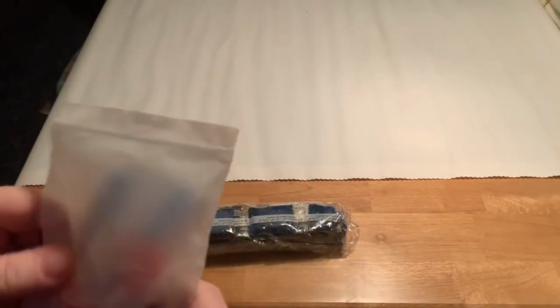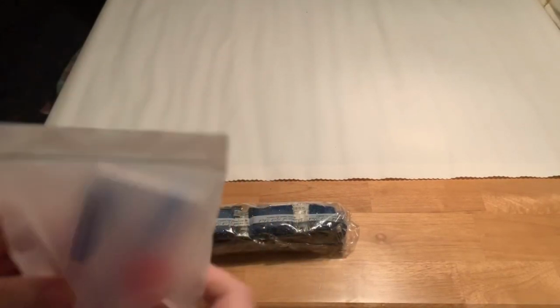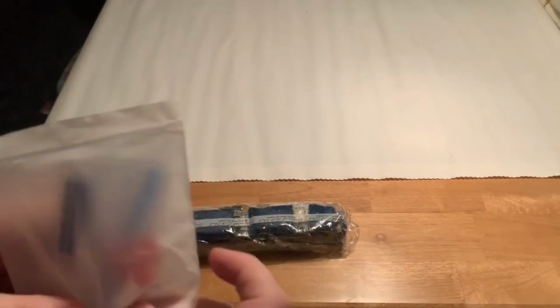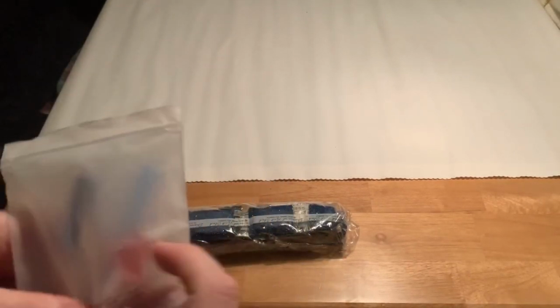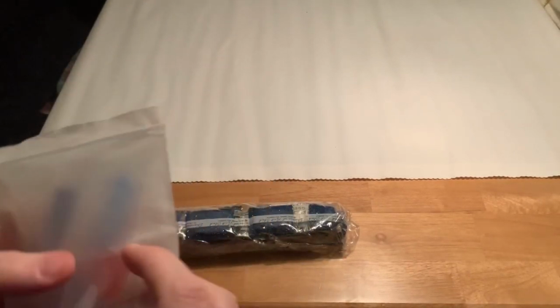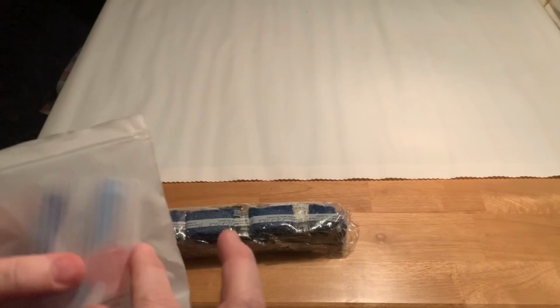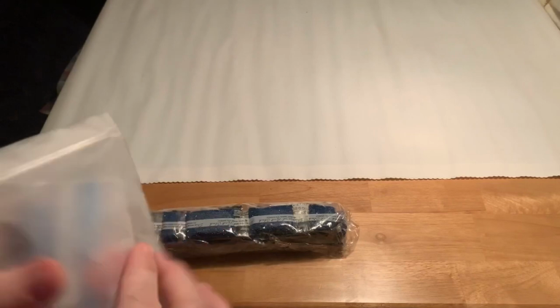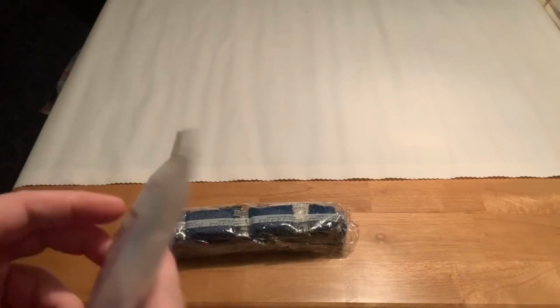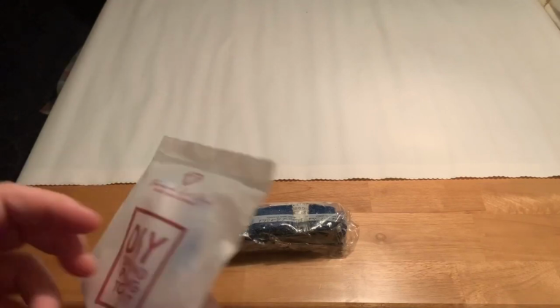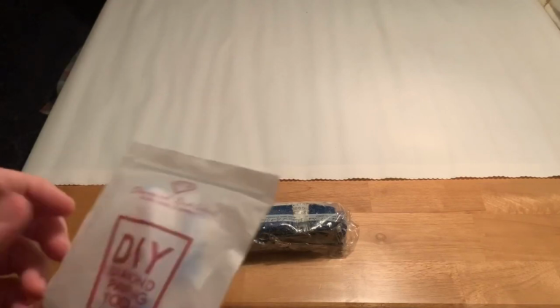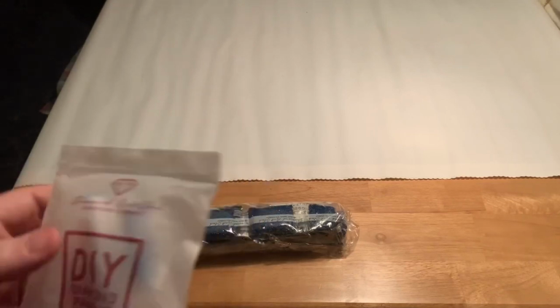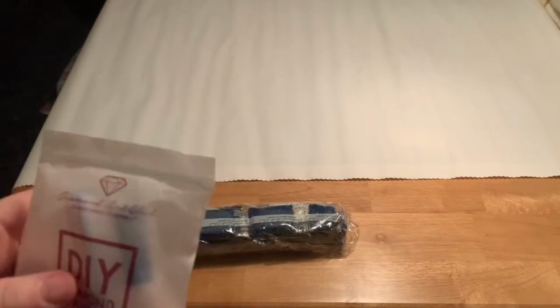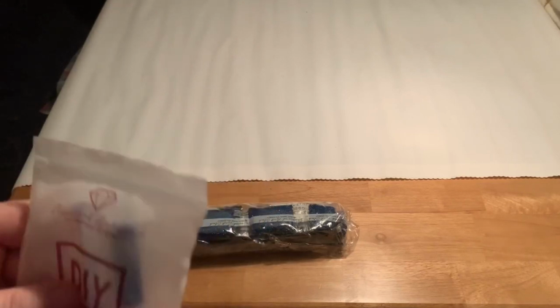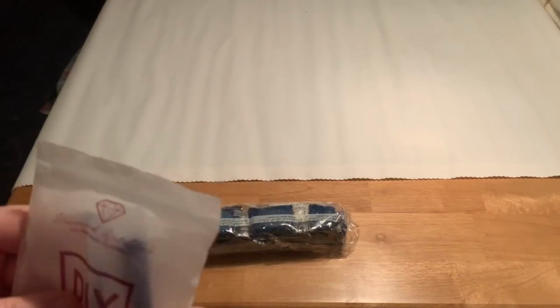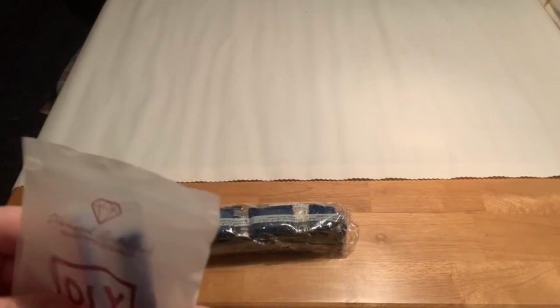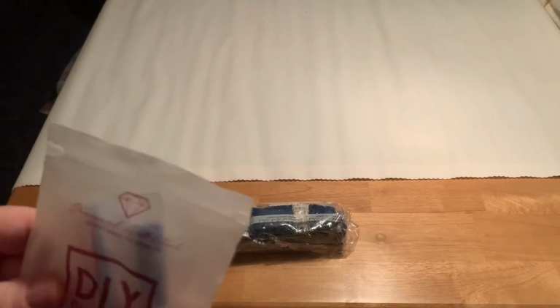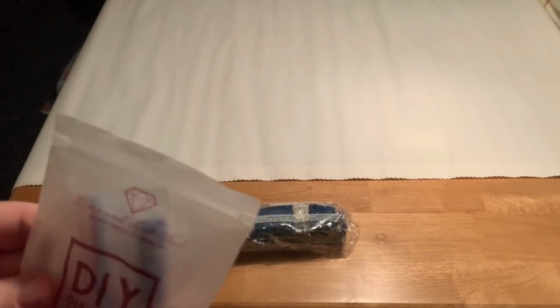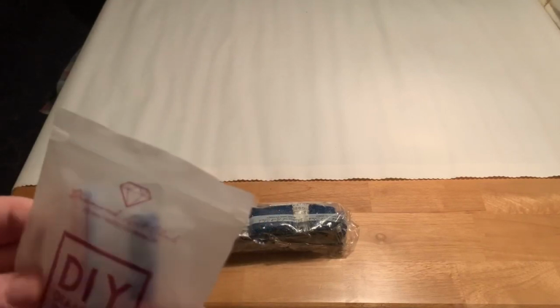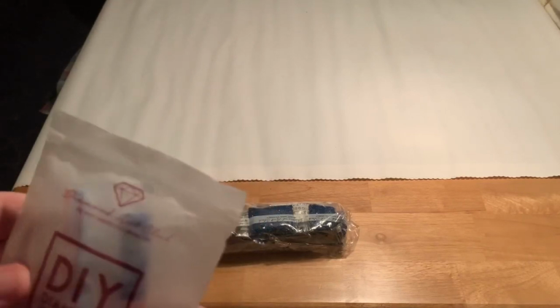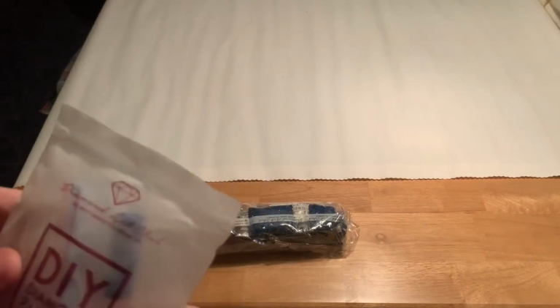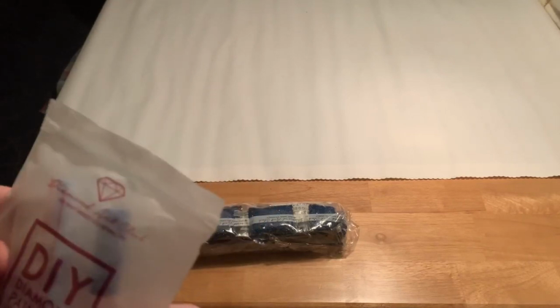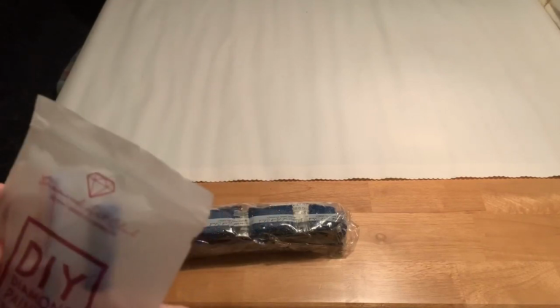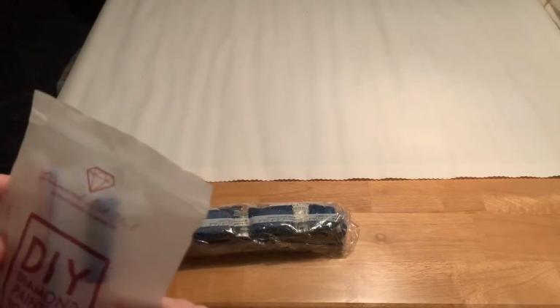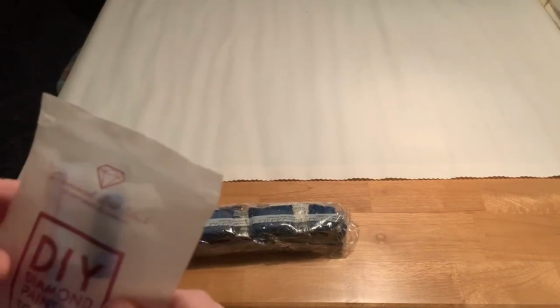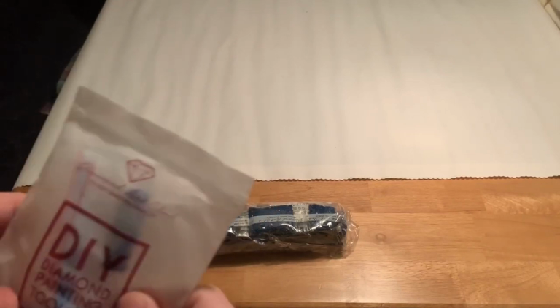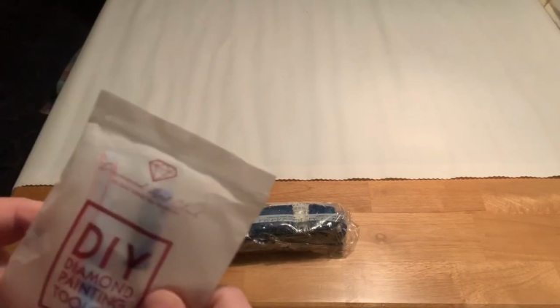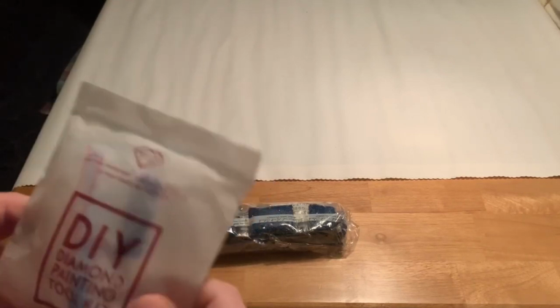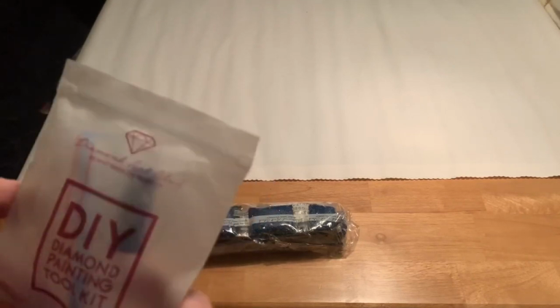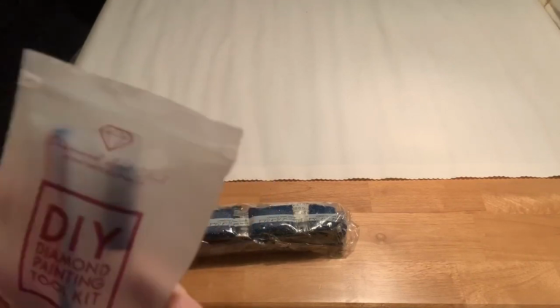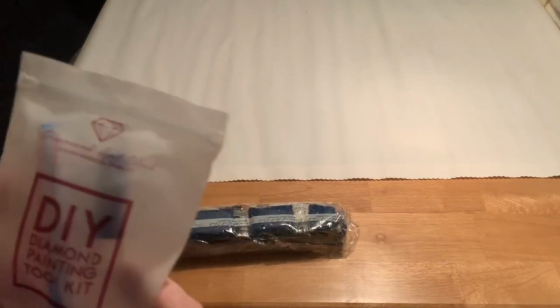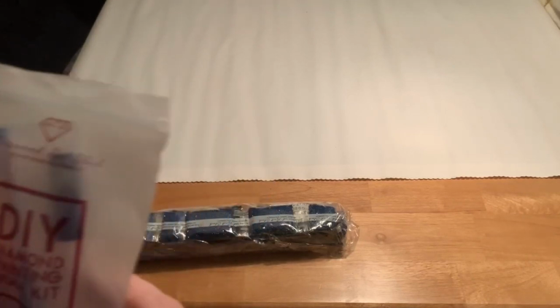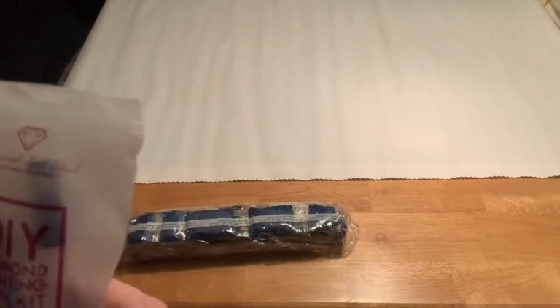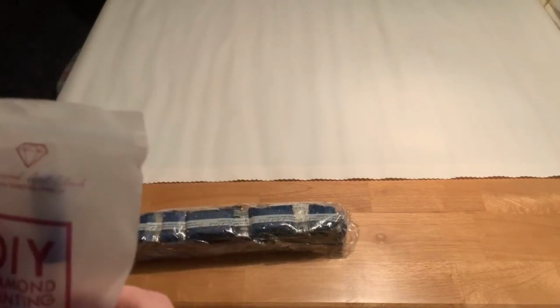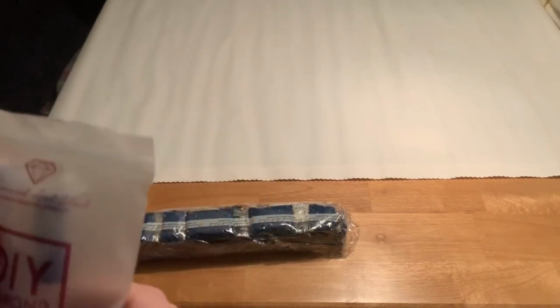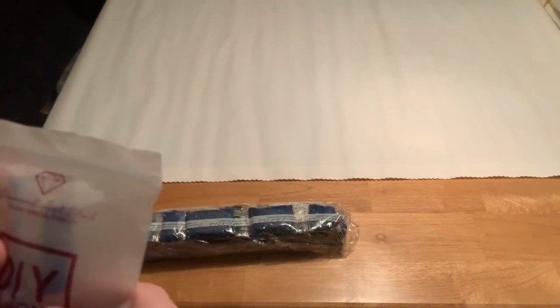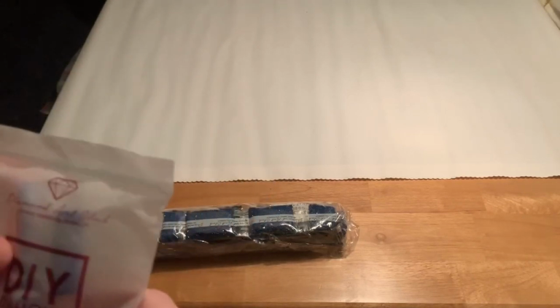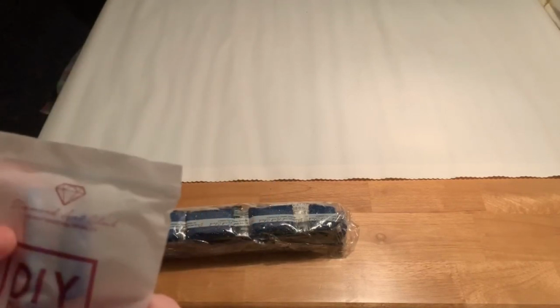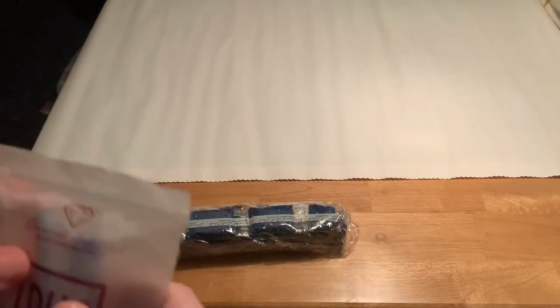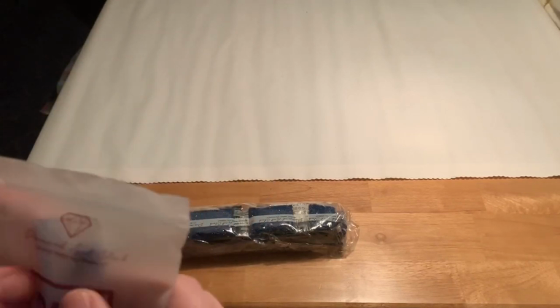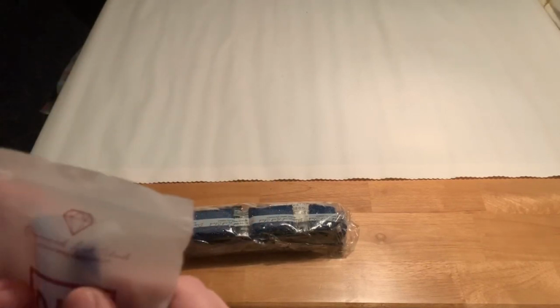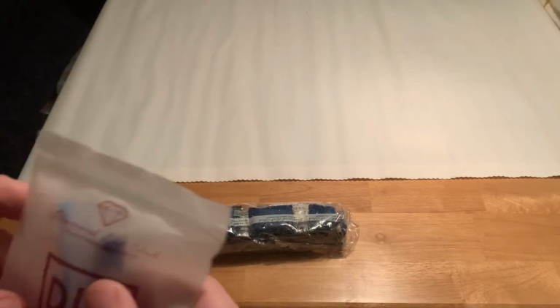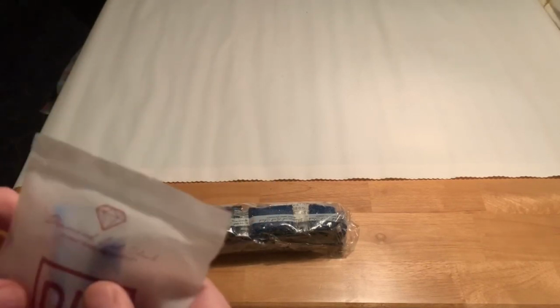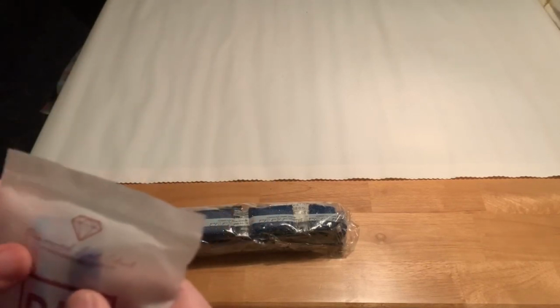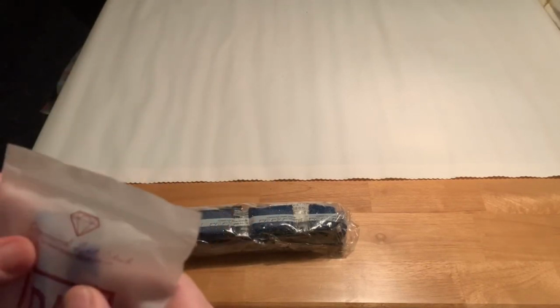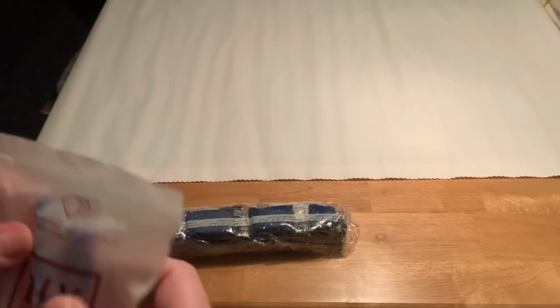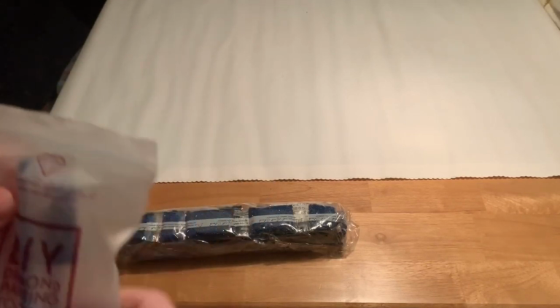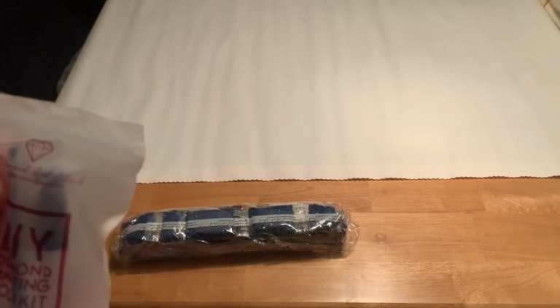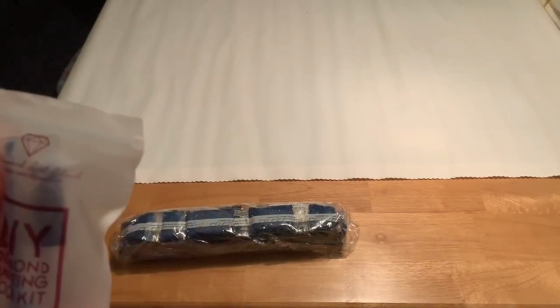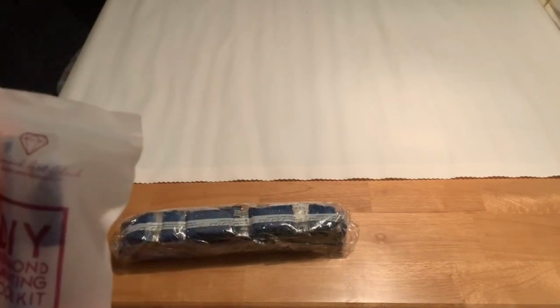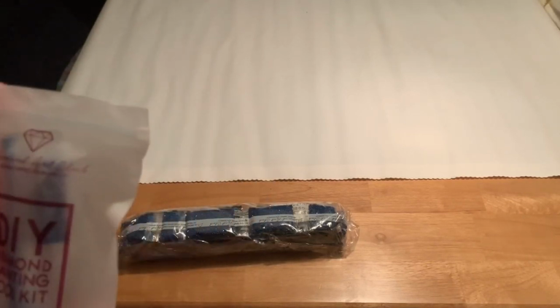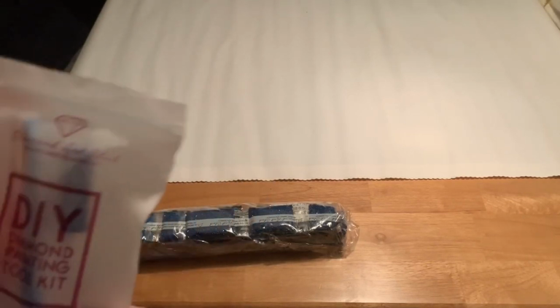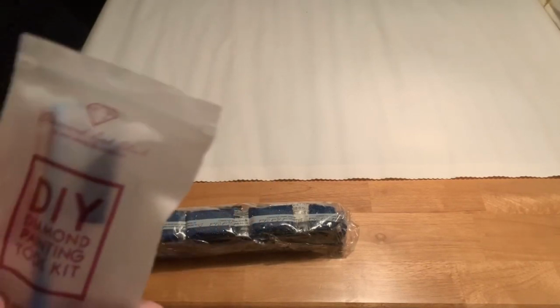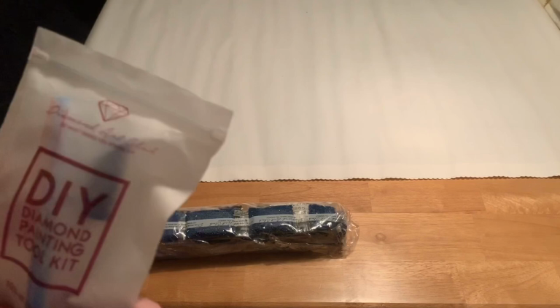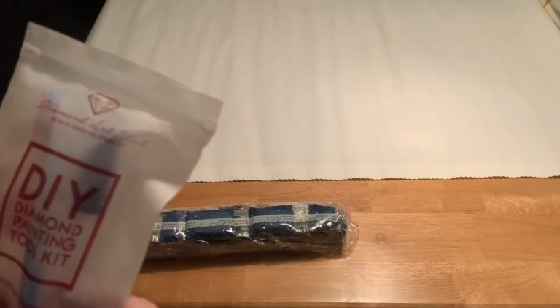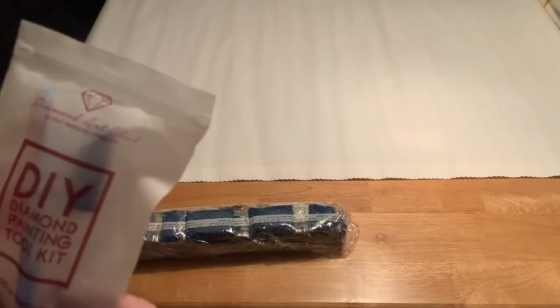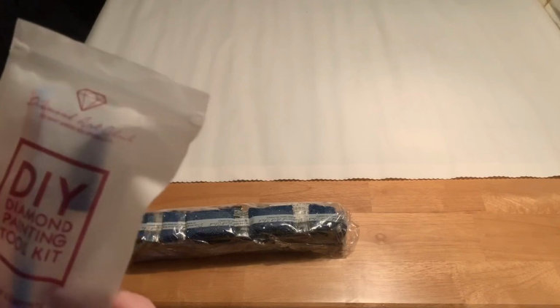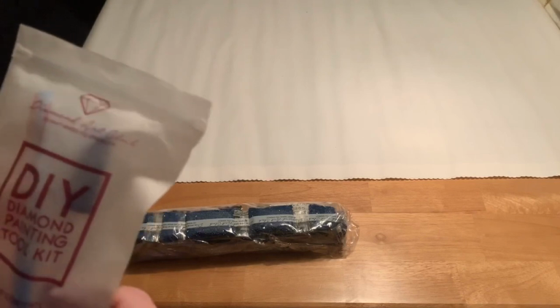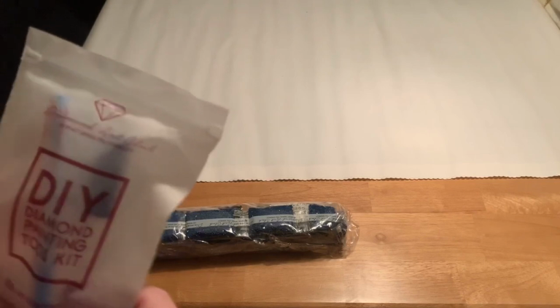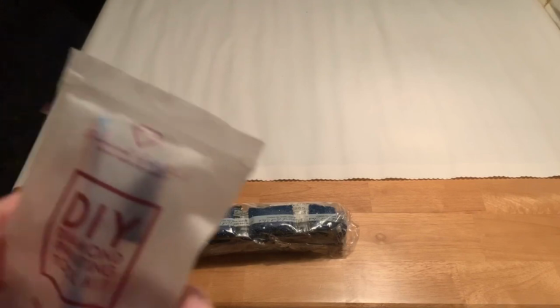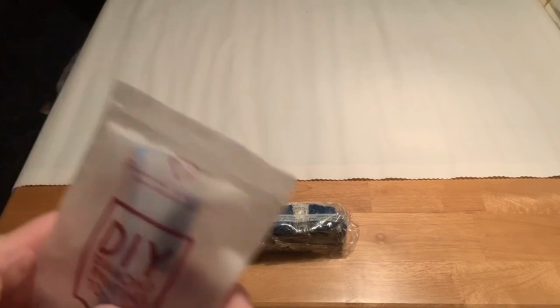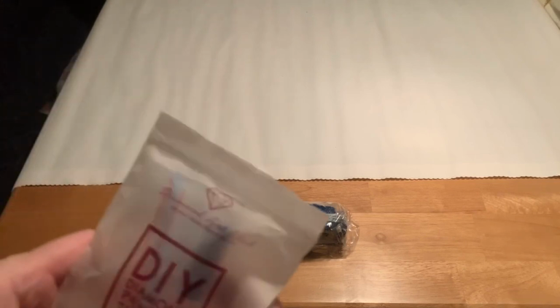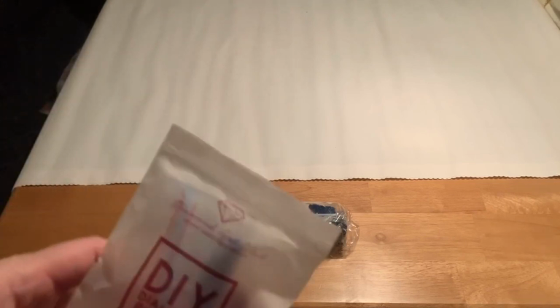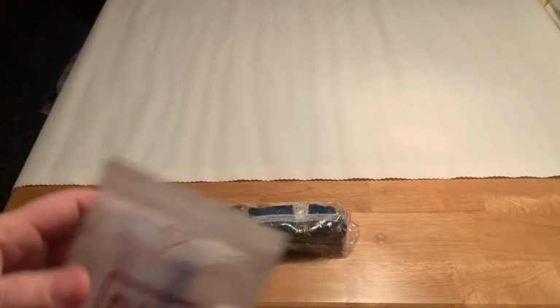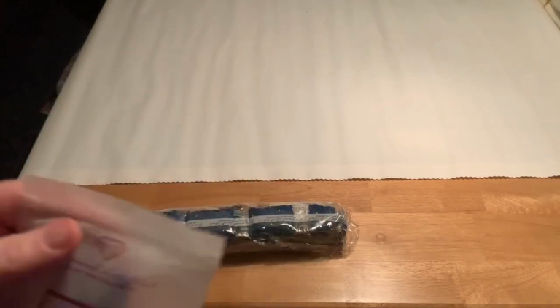The toolkit includes two hearts, a tray, a few baggies, a pen, a squishy, and a three-placer.